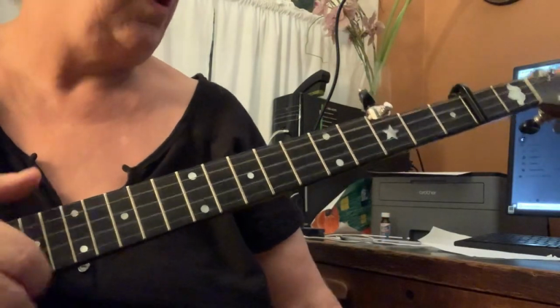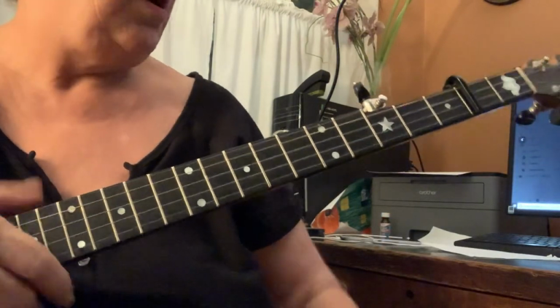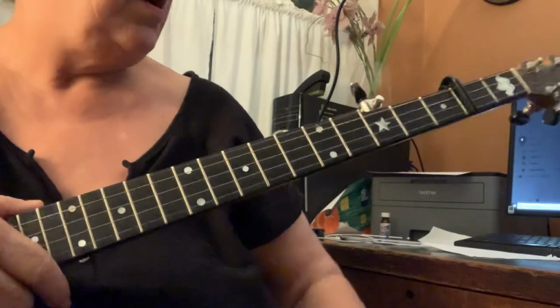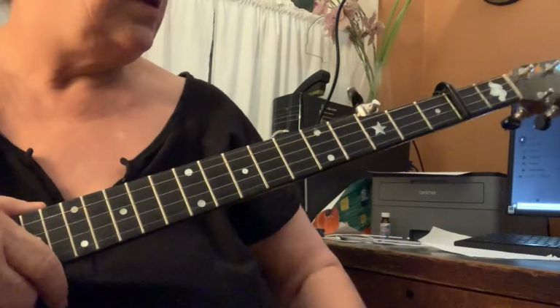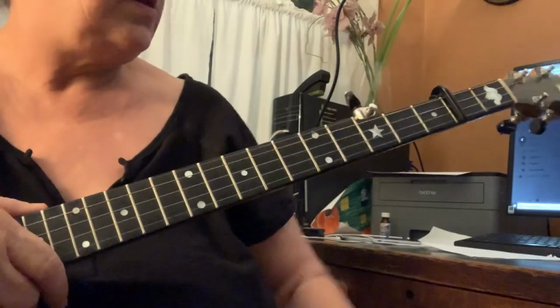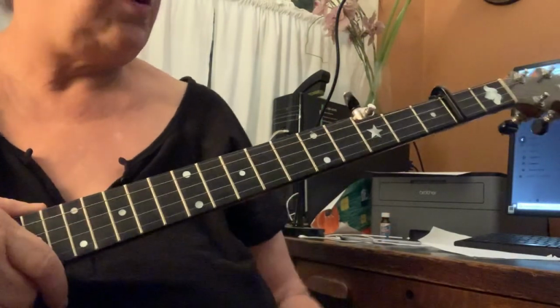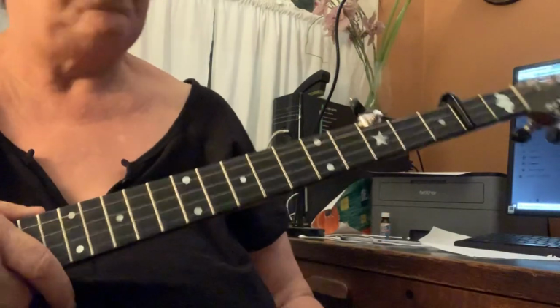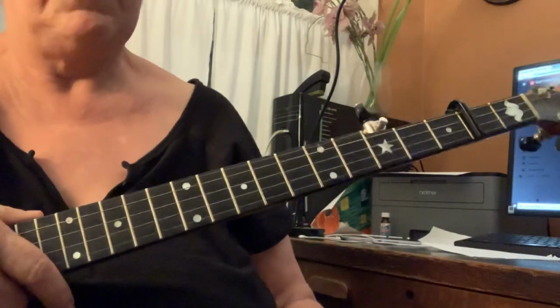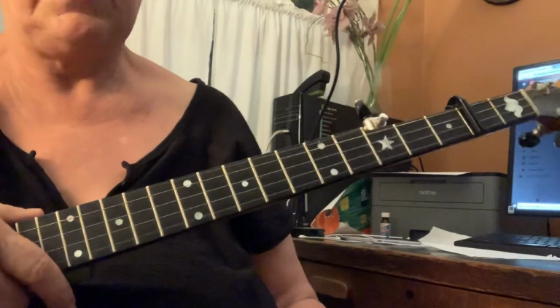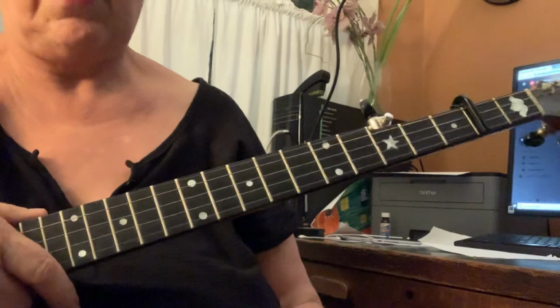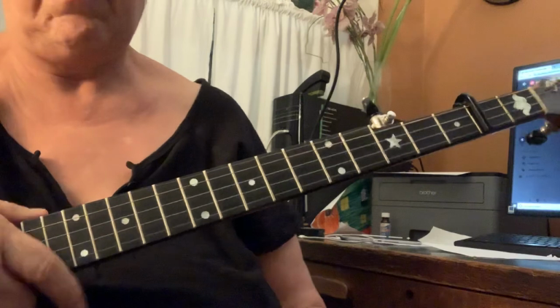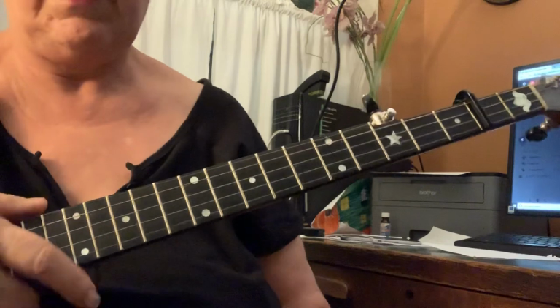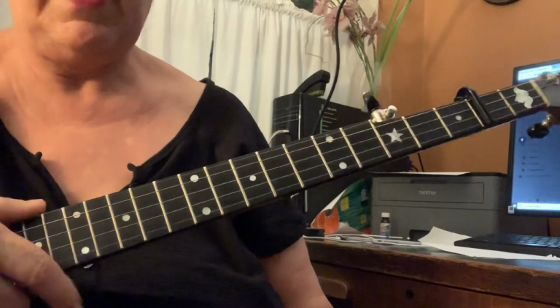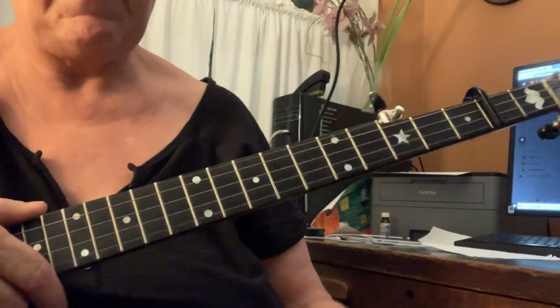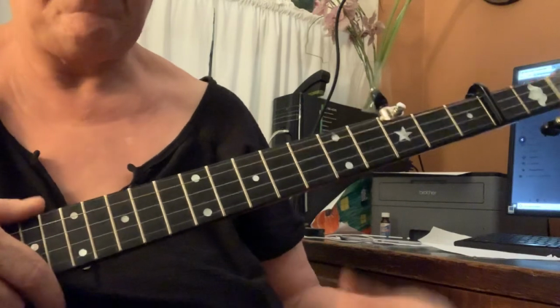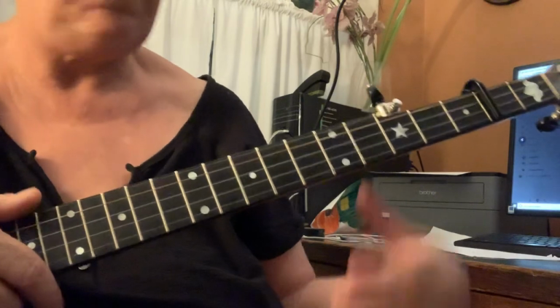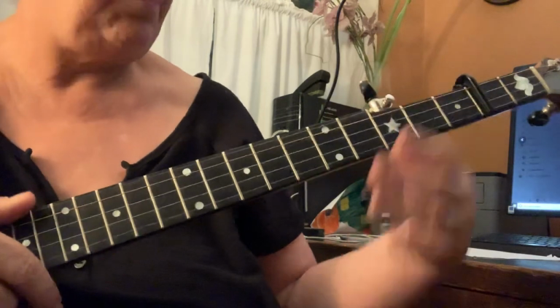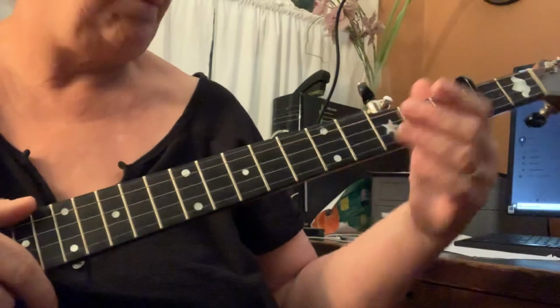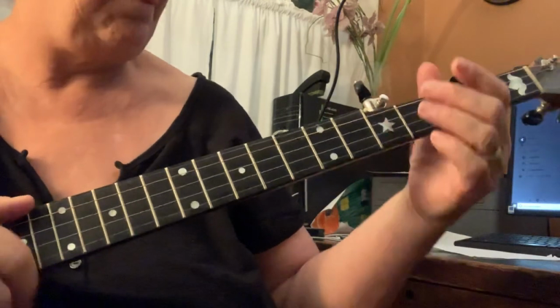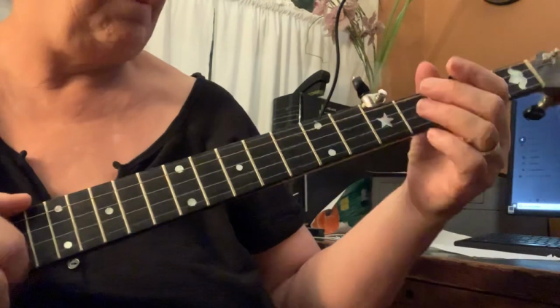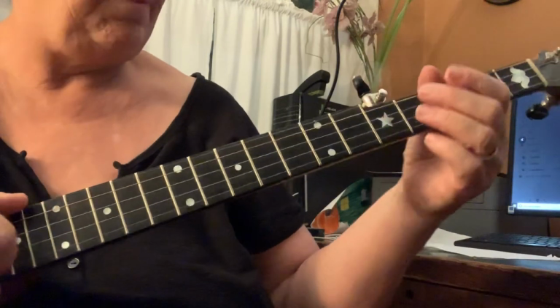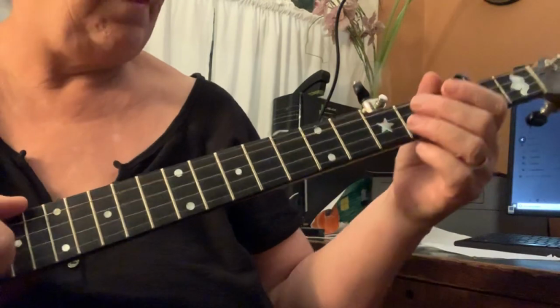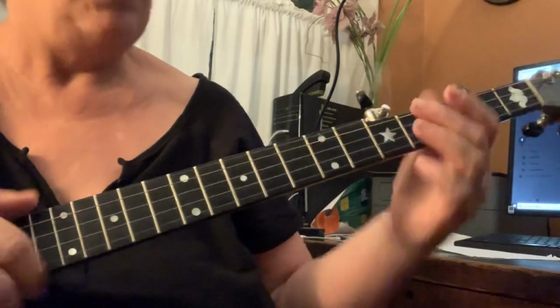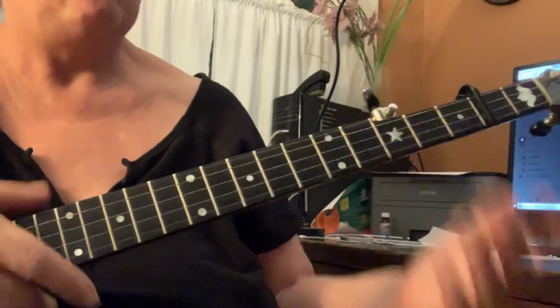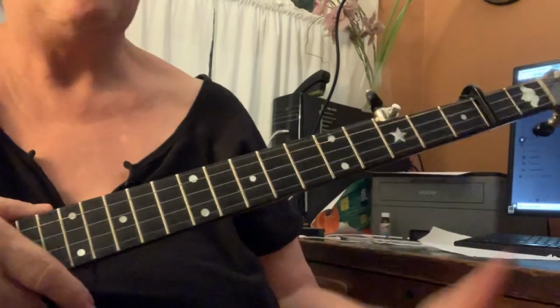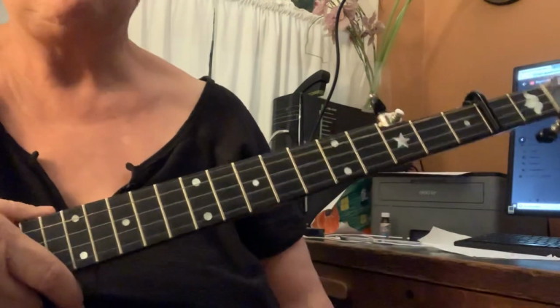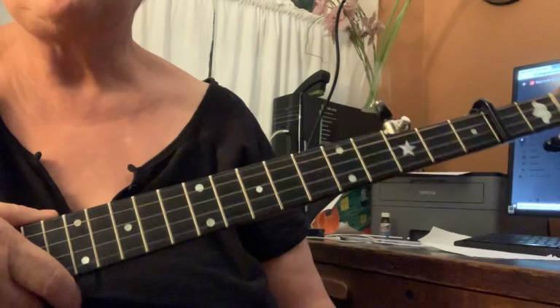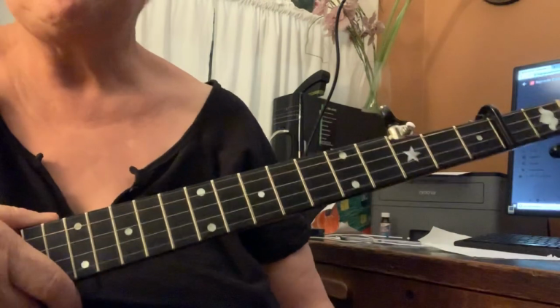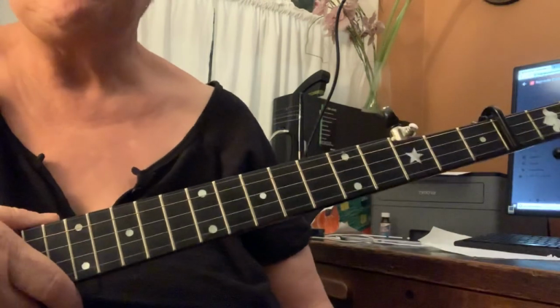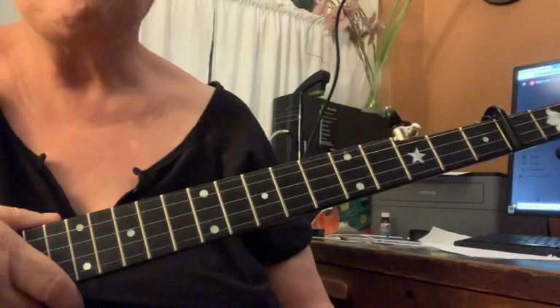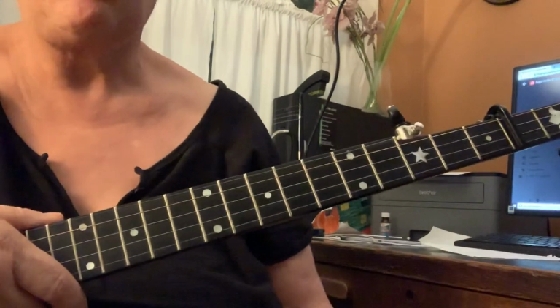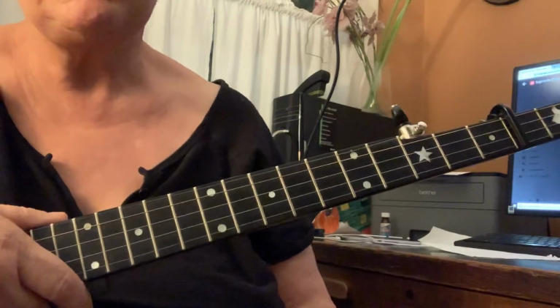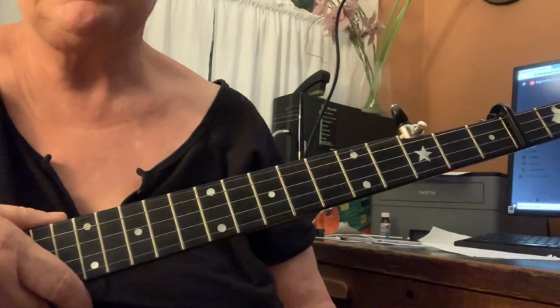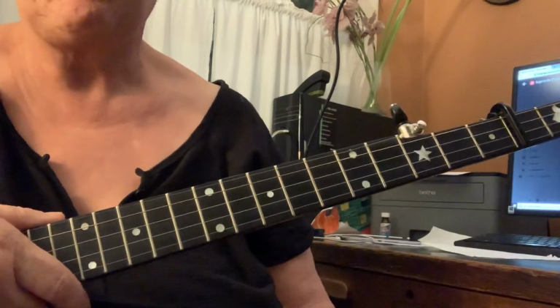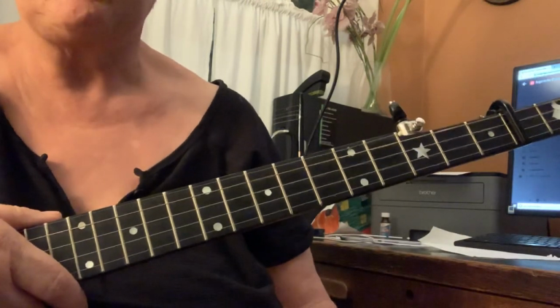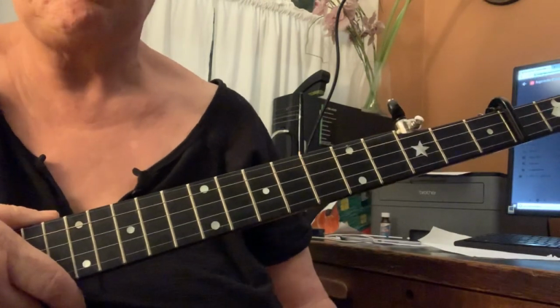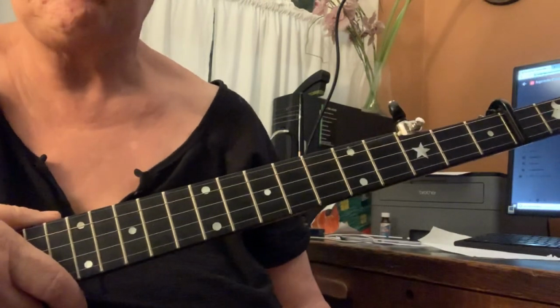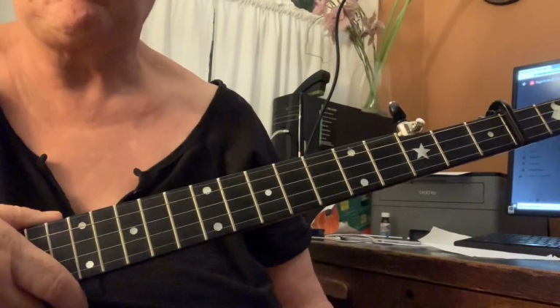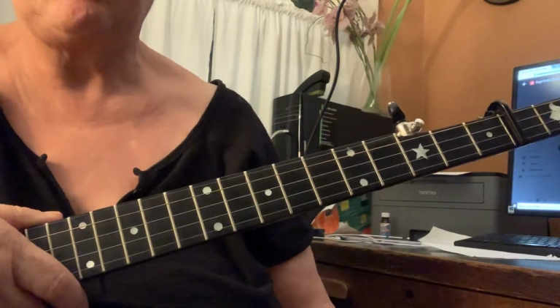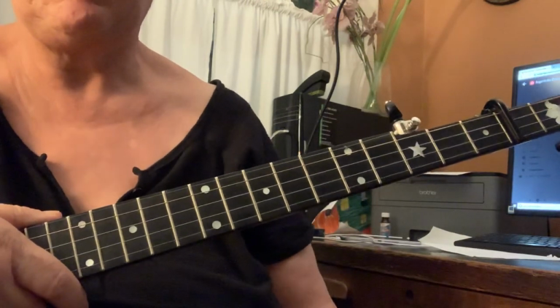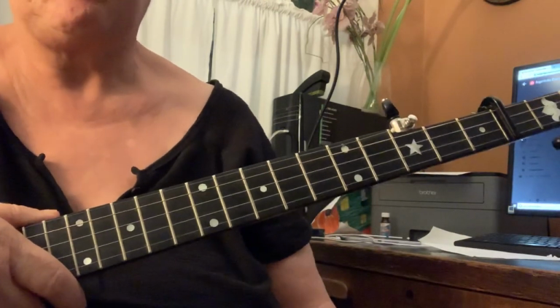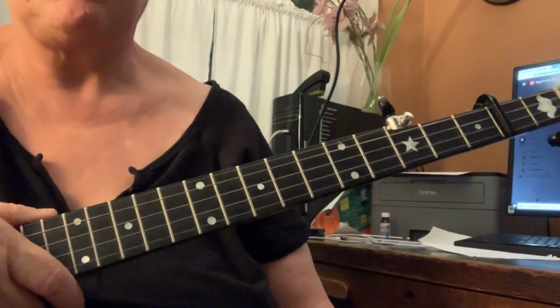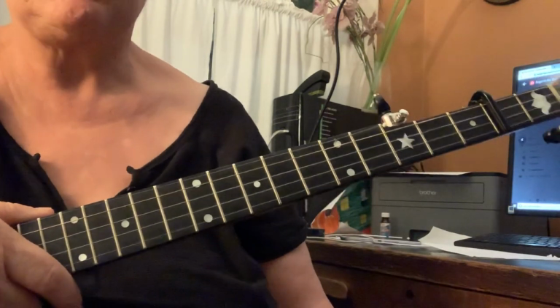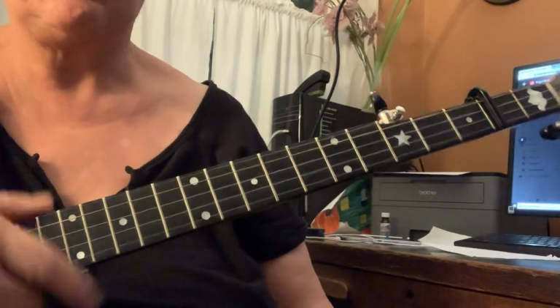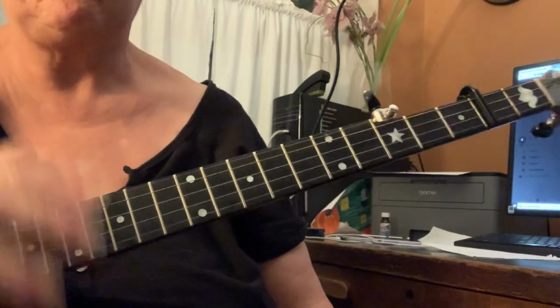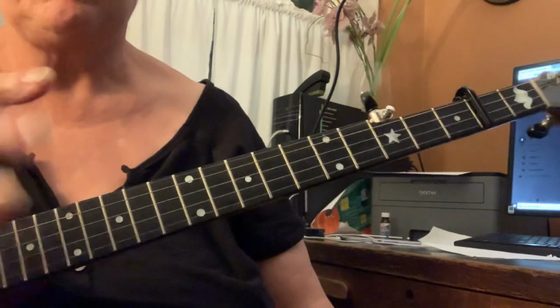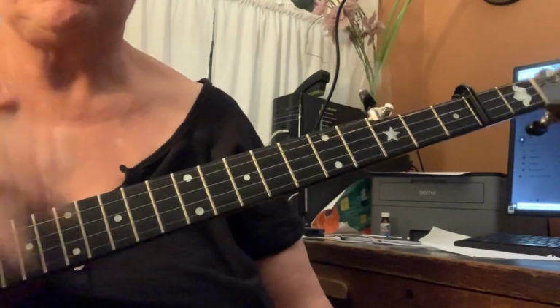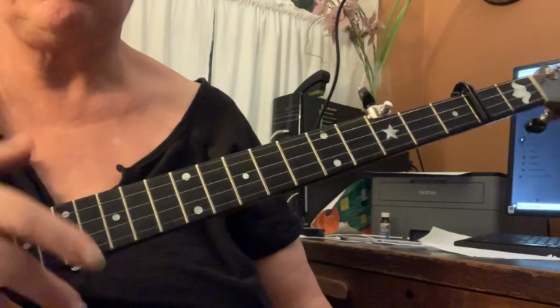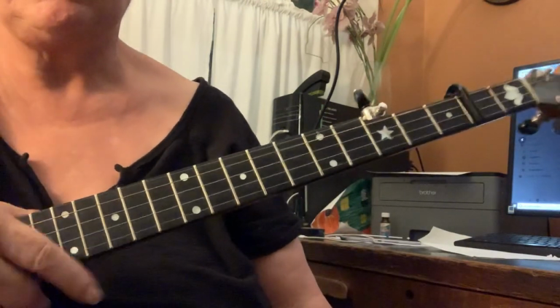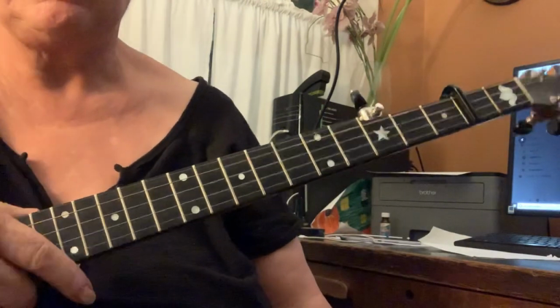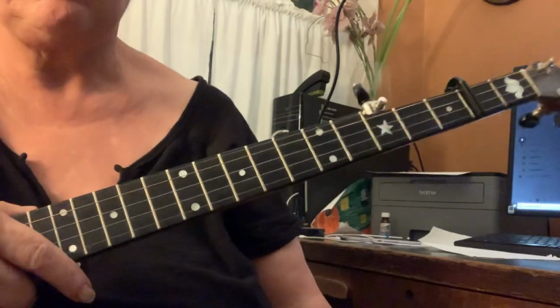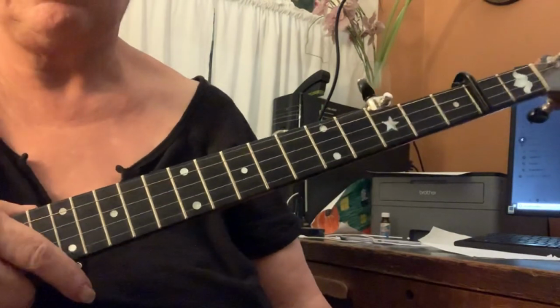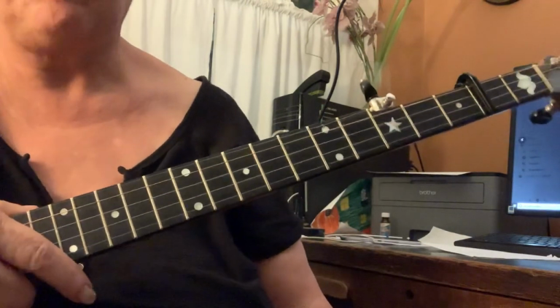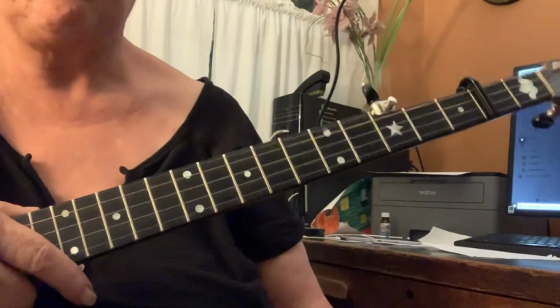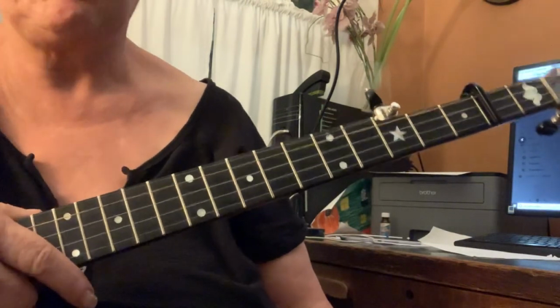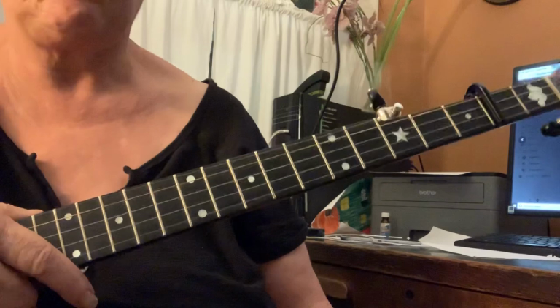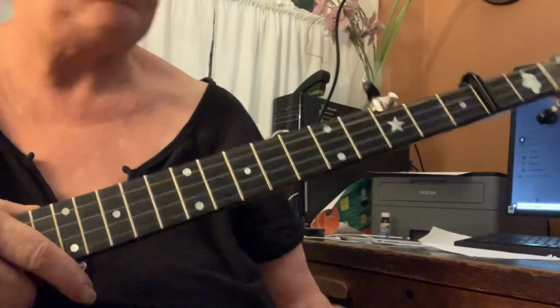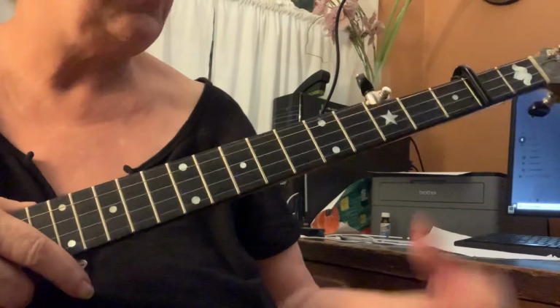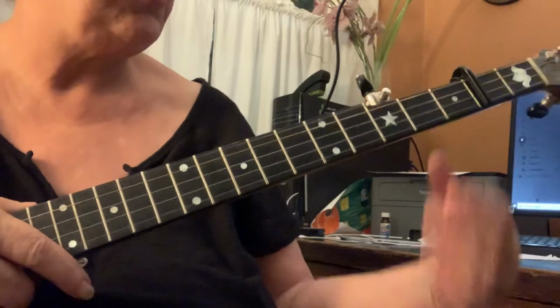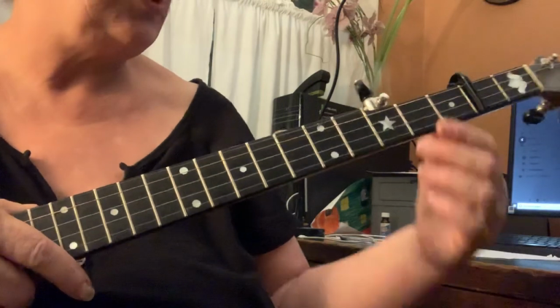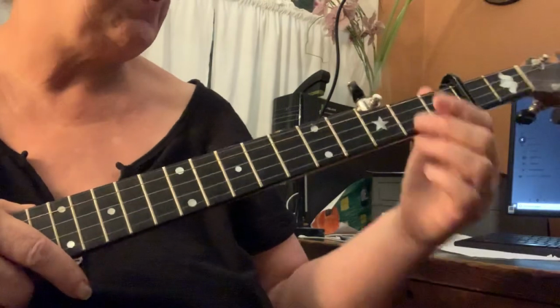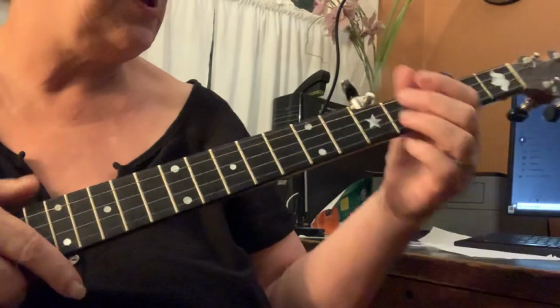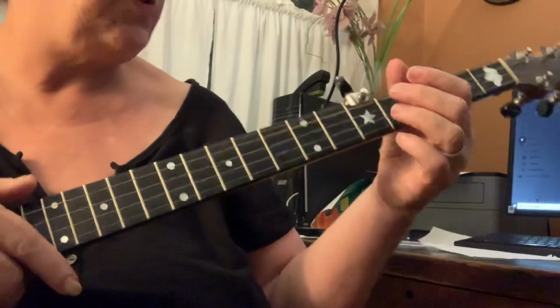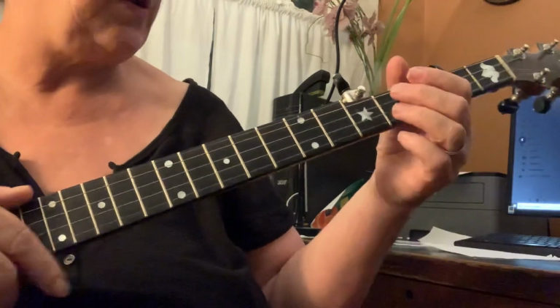Okay, so starting with the A part. Some people call this the A part, some people call it the B part. So just listen up to whatever your jam is doing.